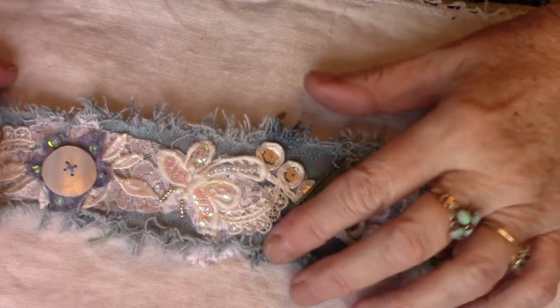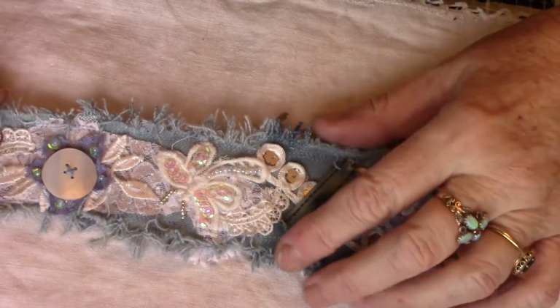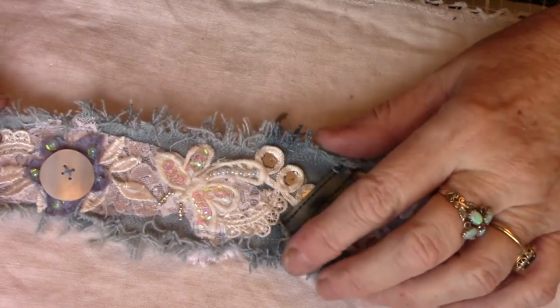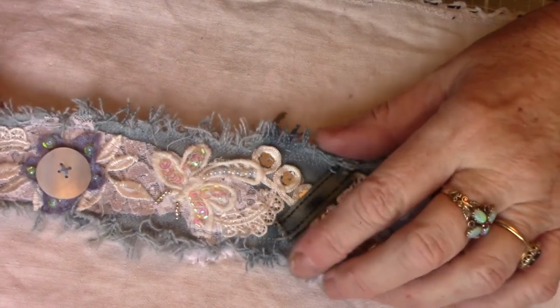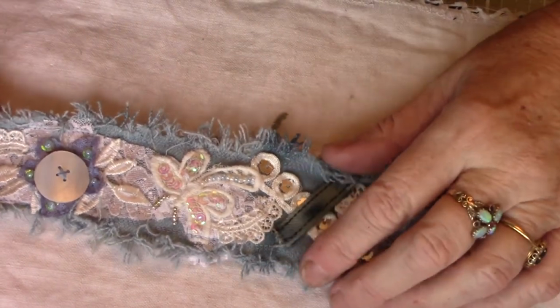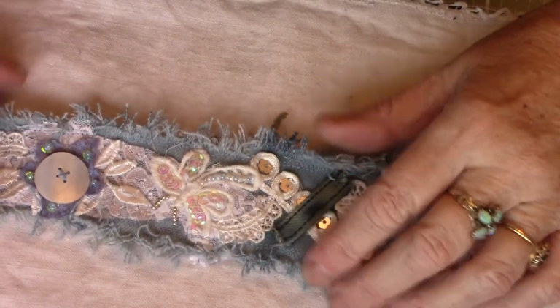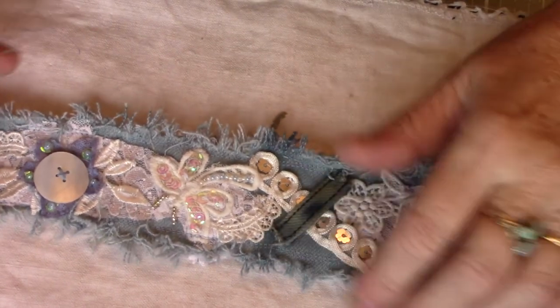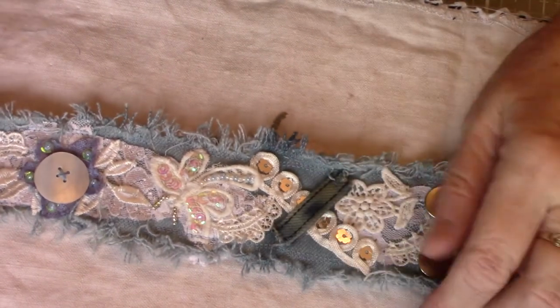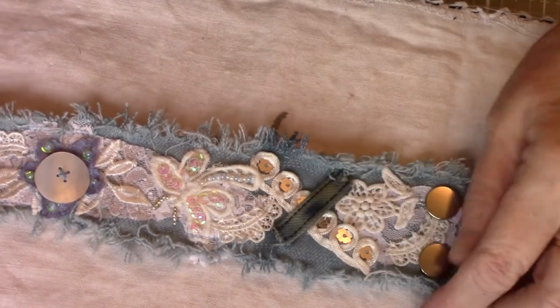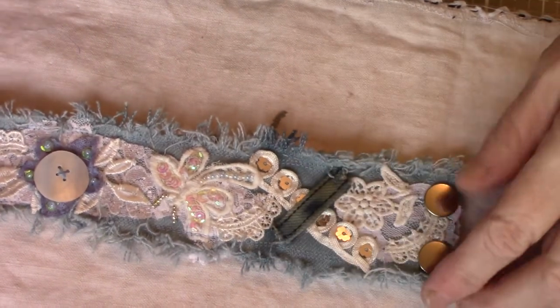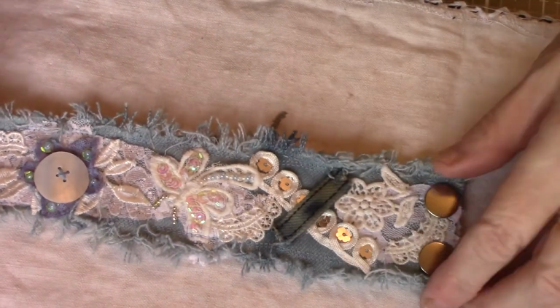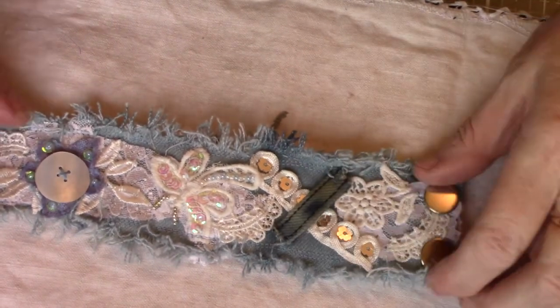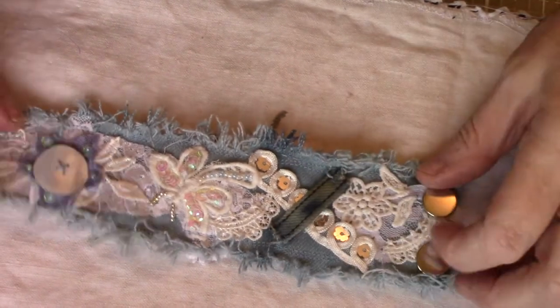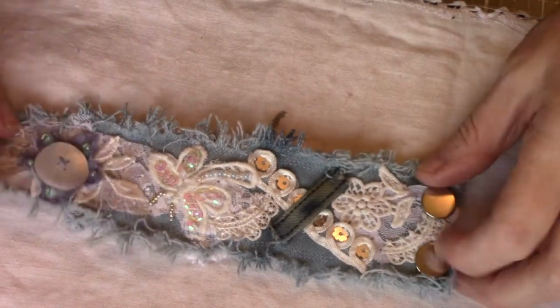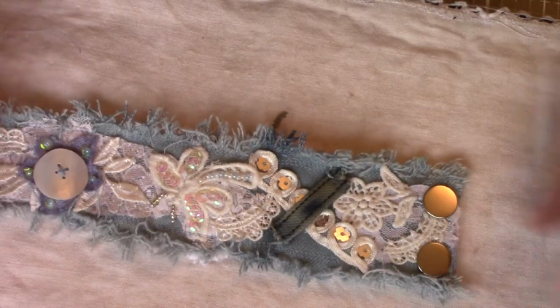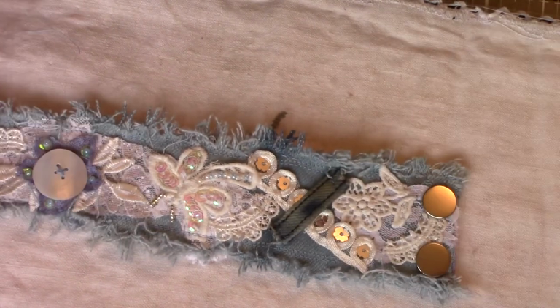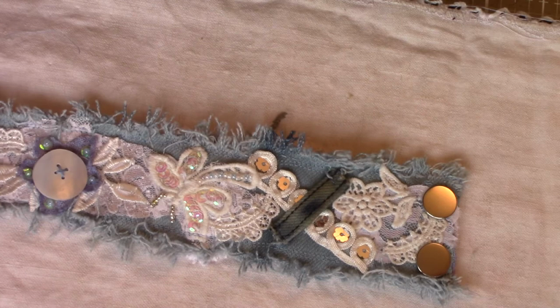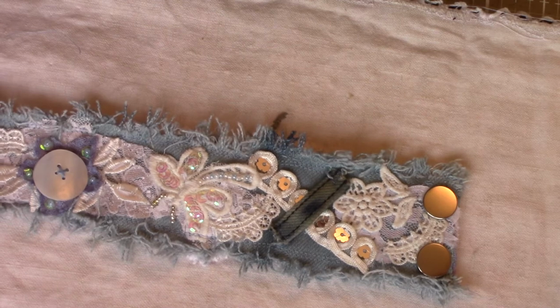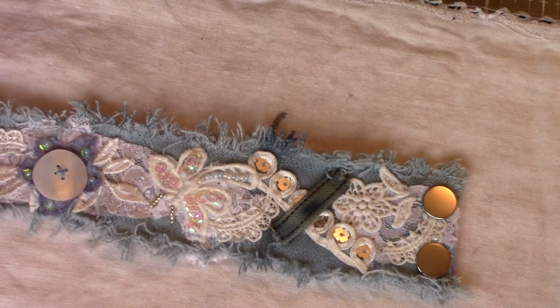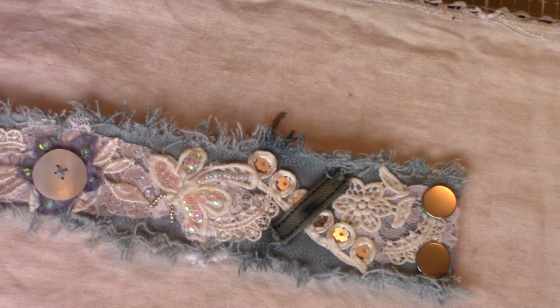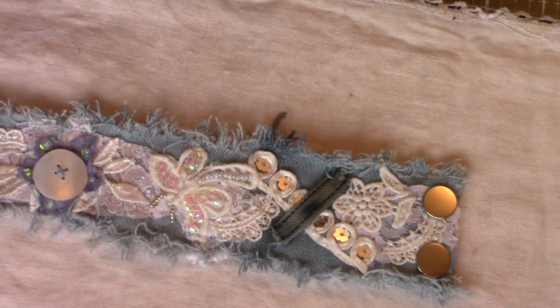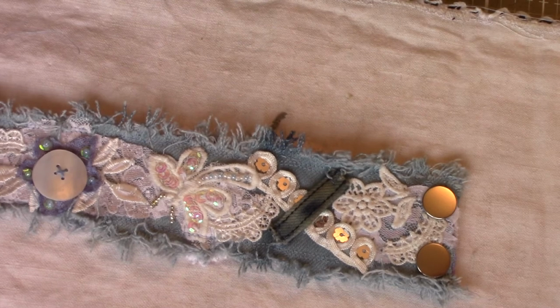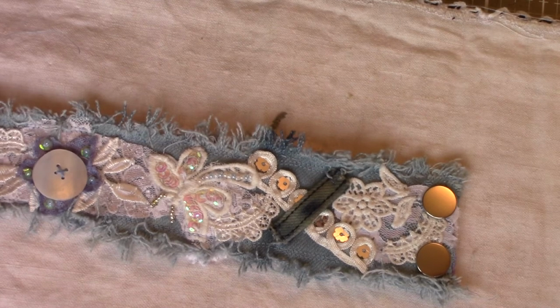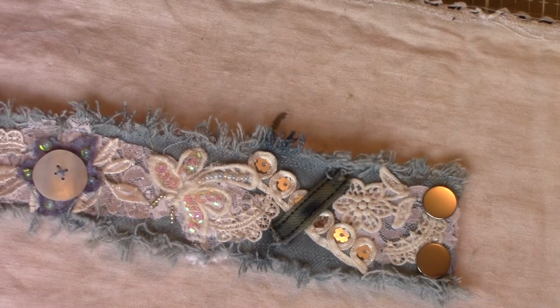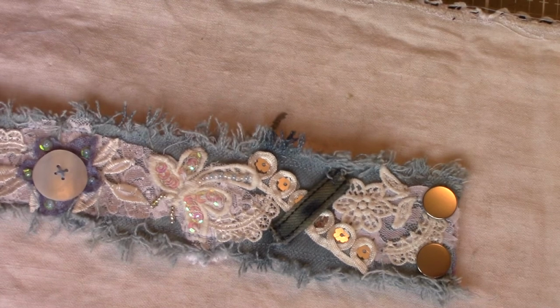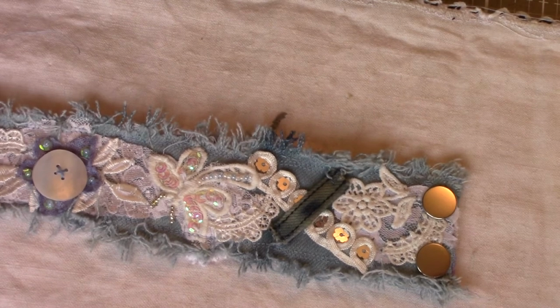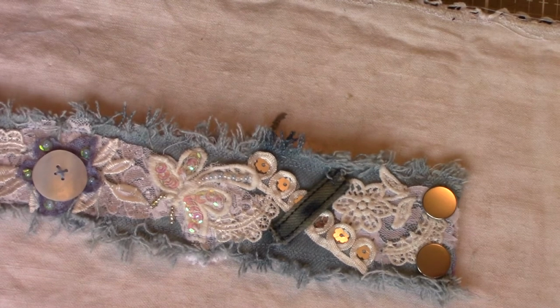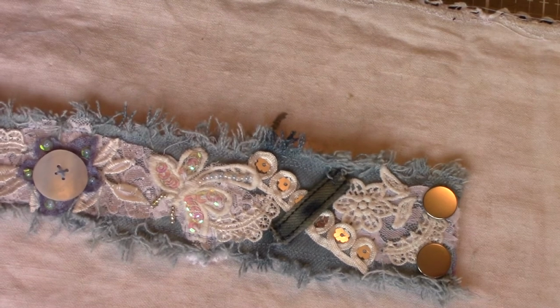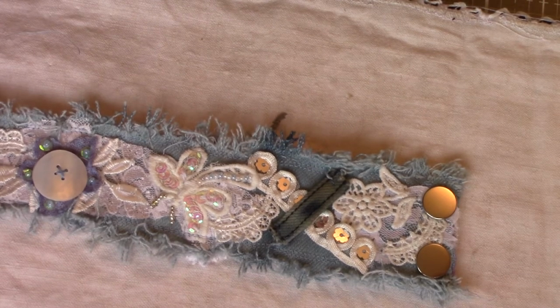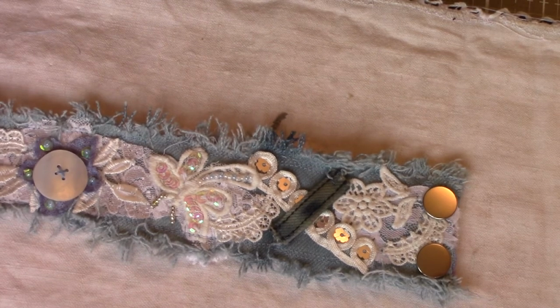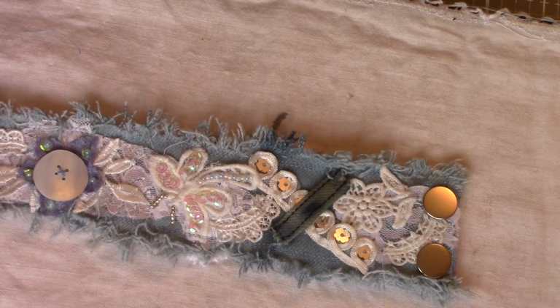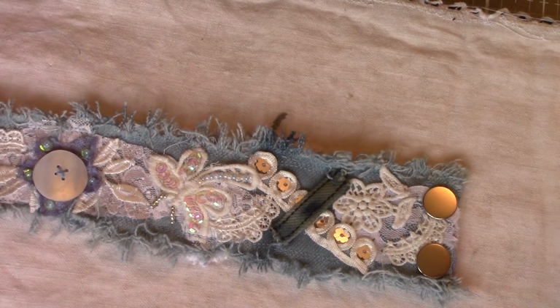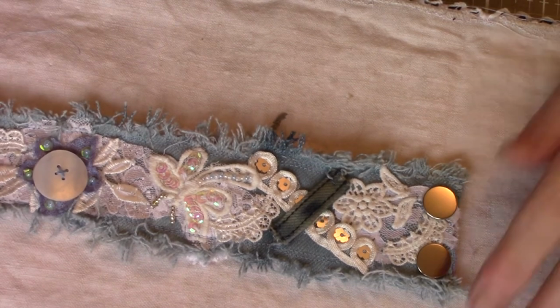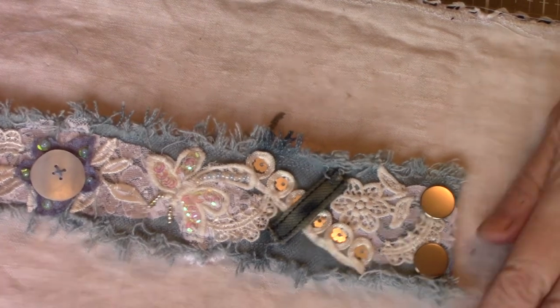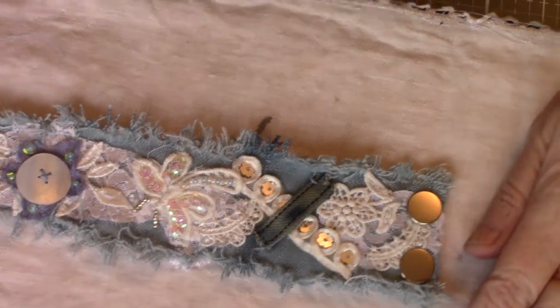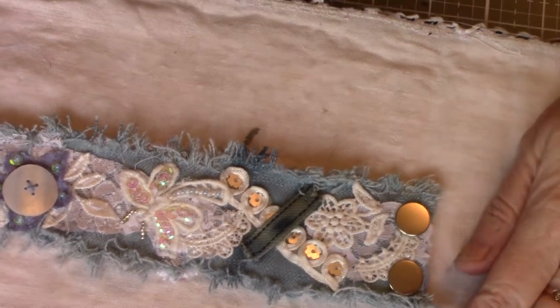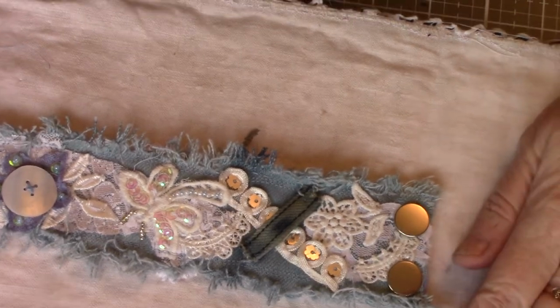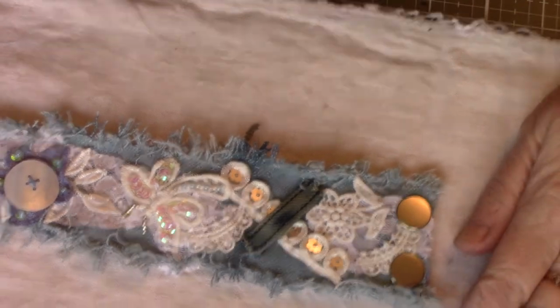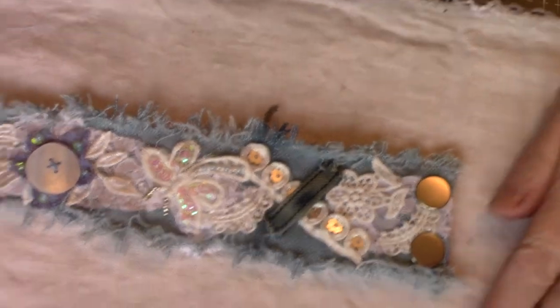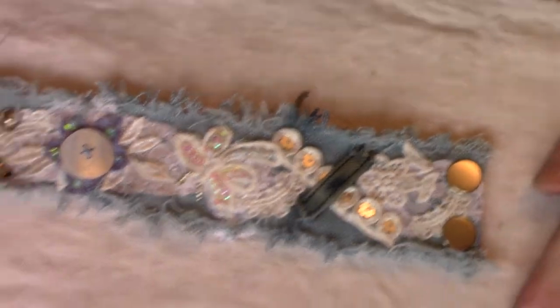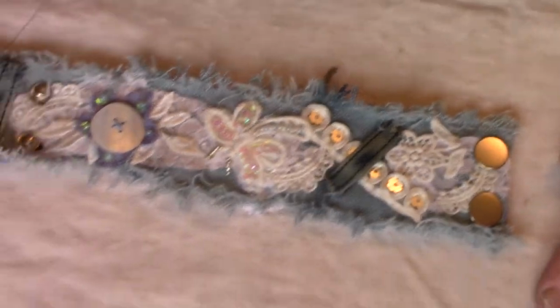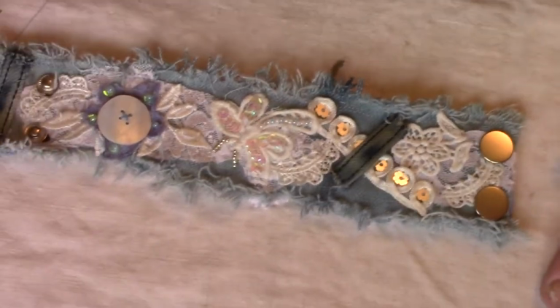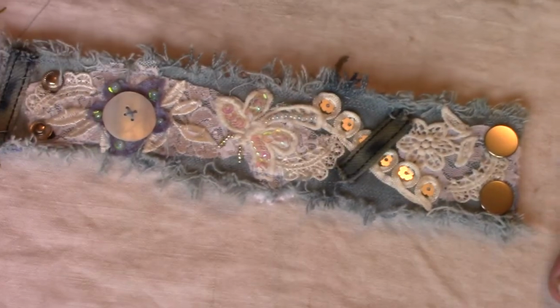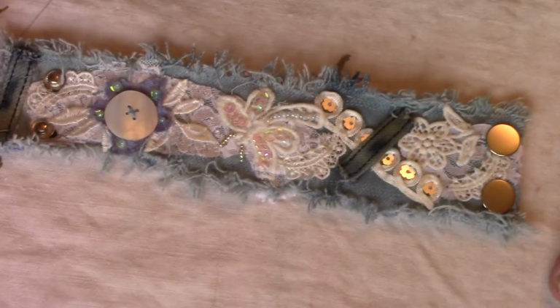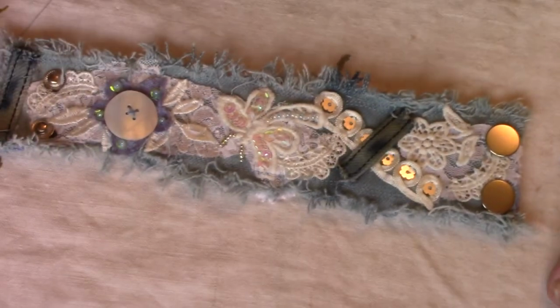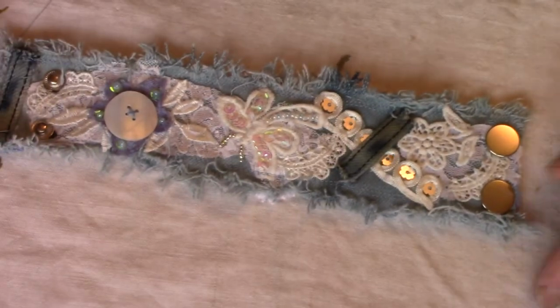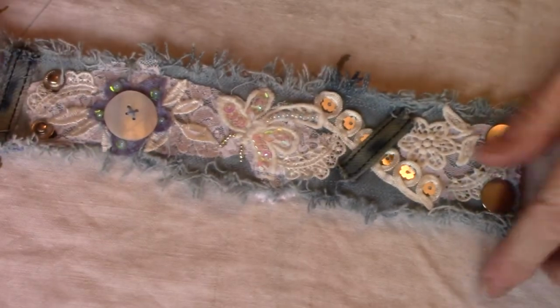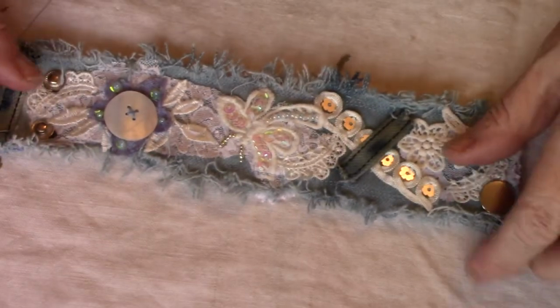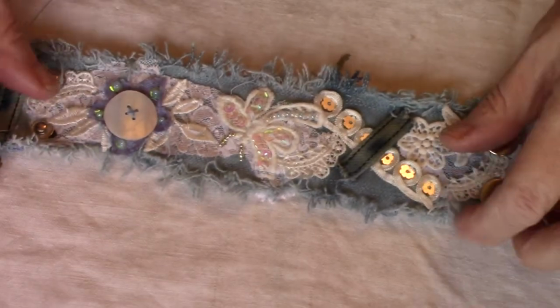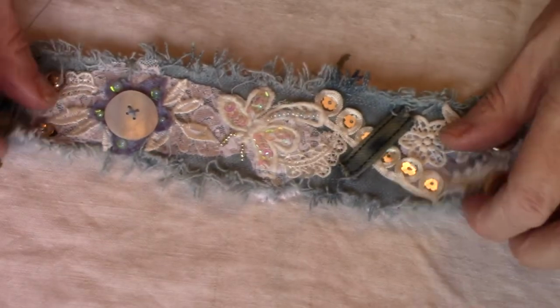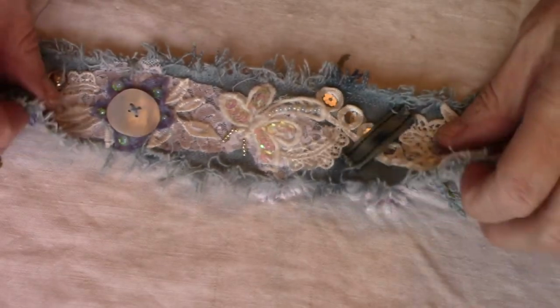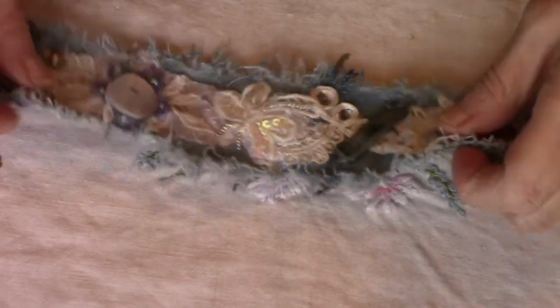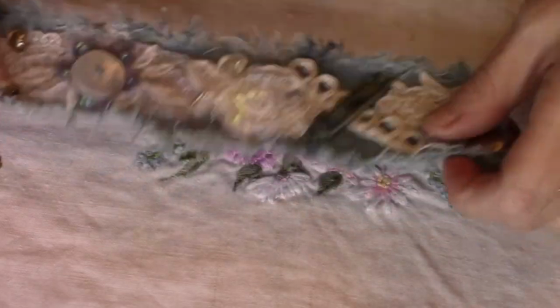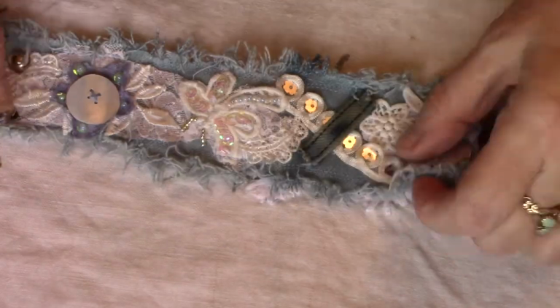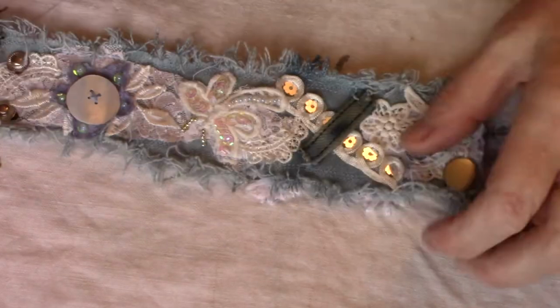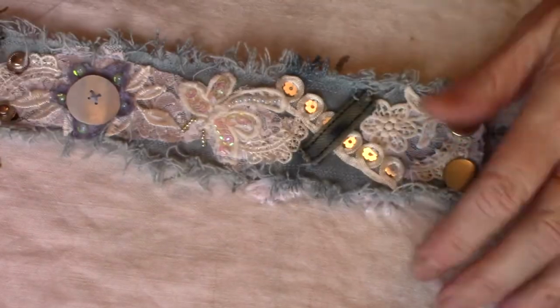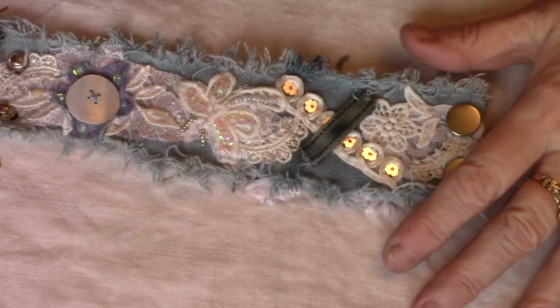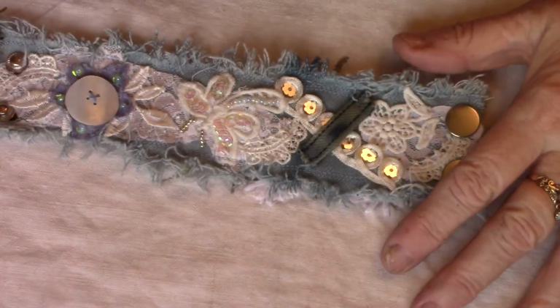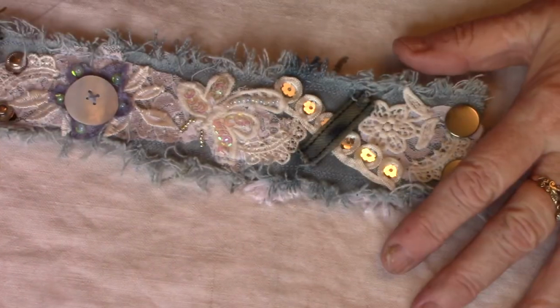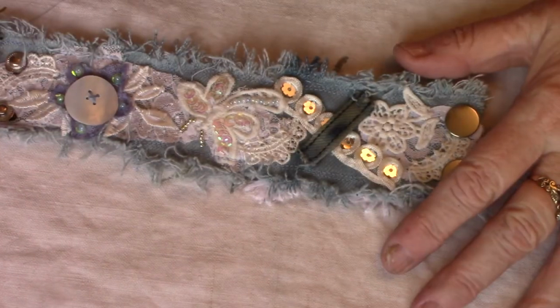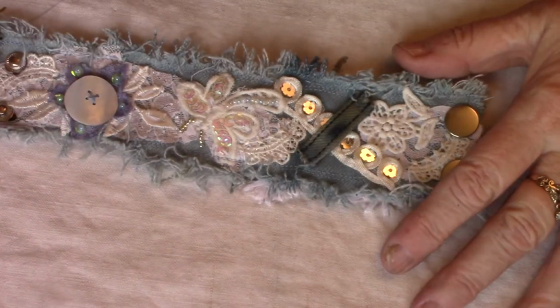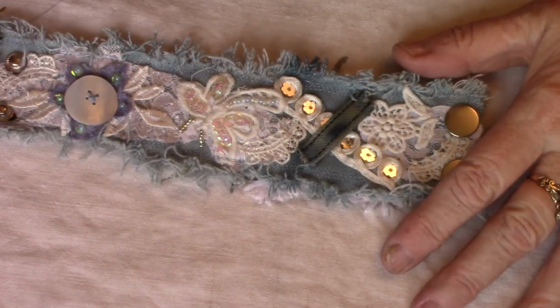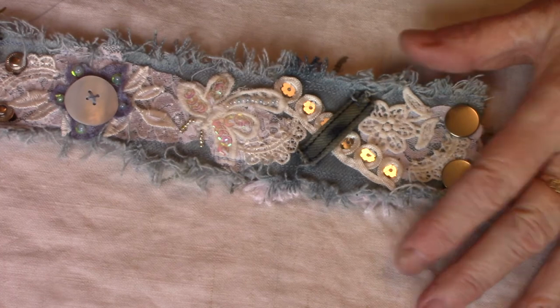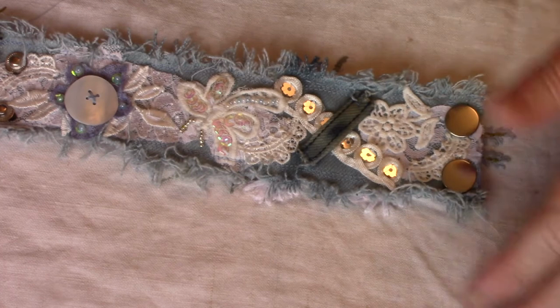Good morning ladies, it's Penny at Penny's place. I thought I'd come on this morning and show you what I've been doing the last couple of days.